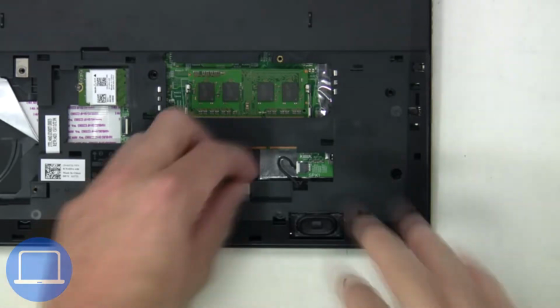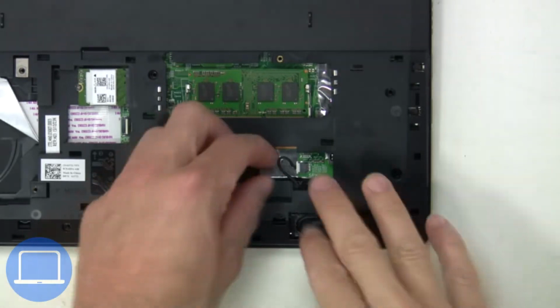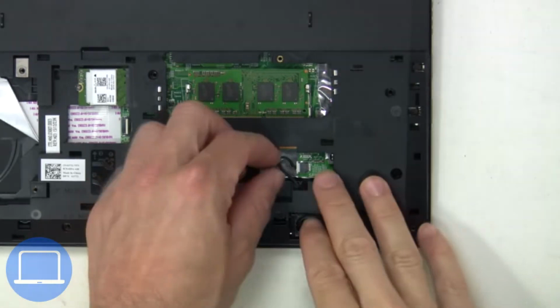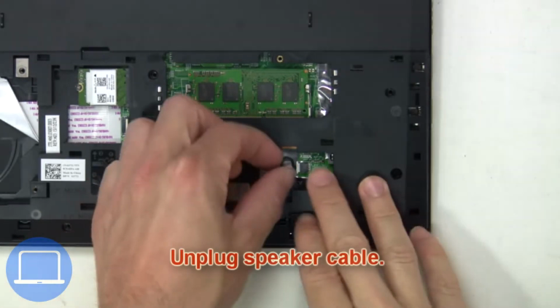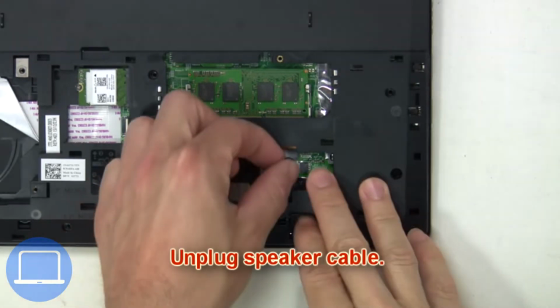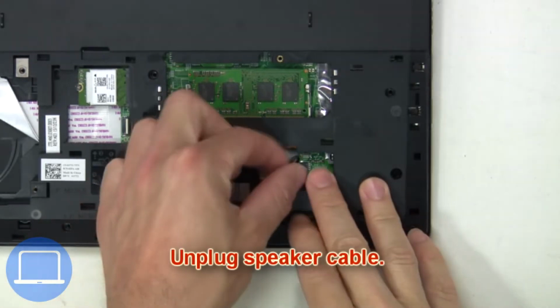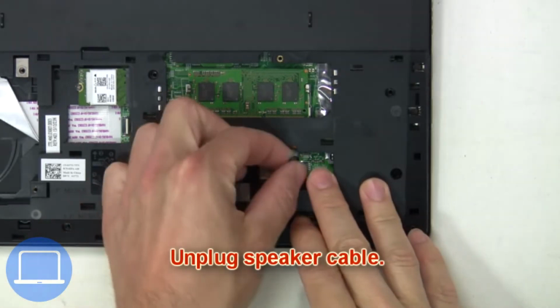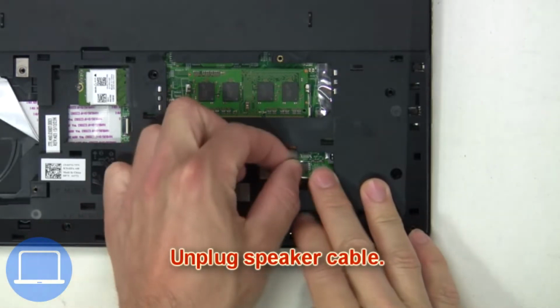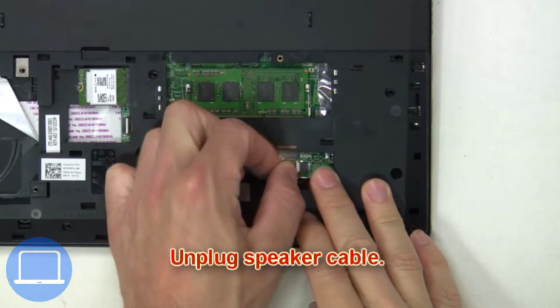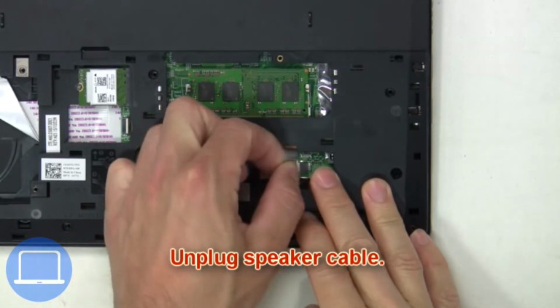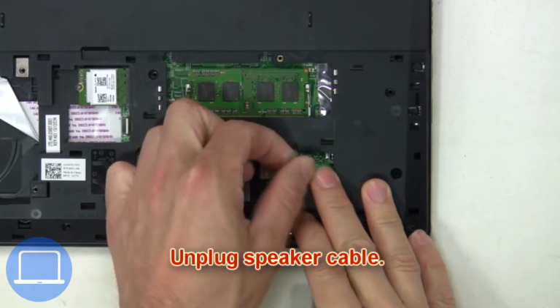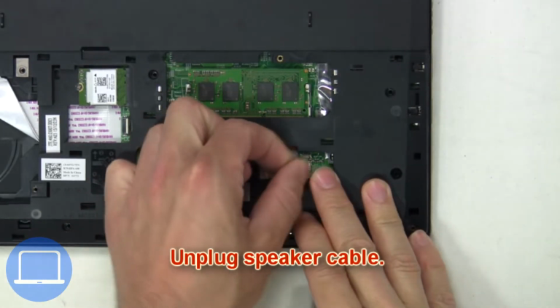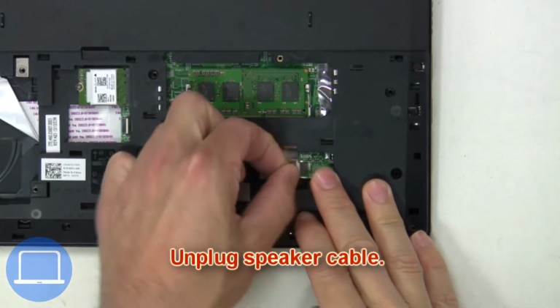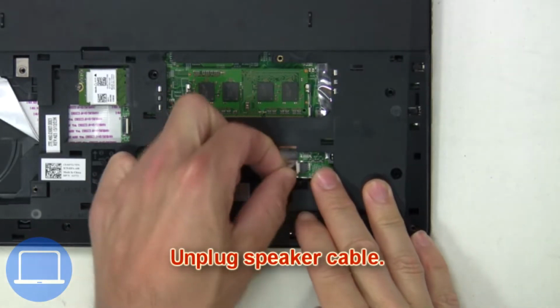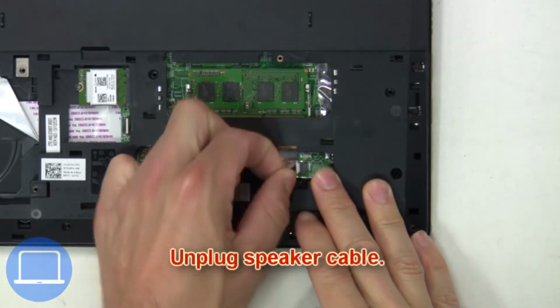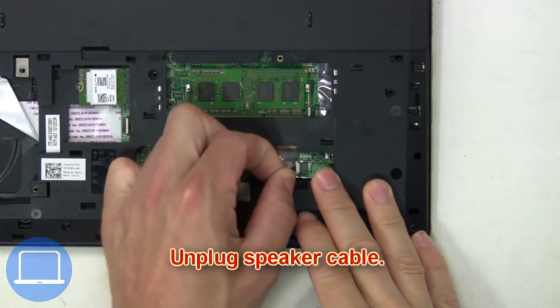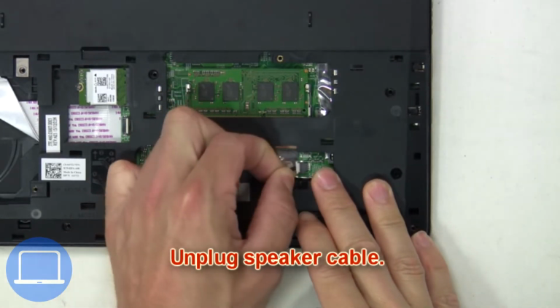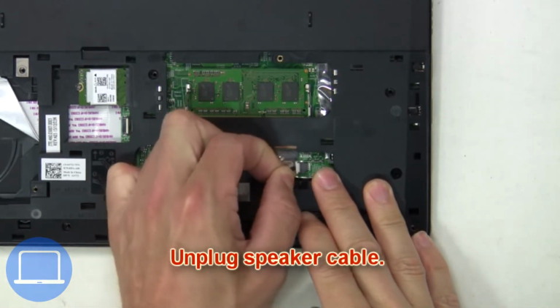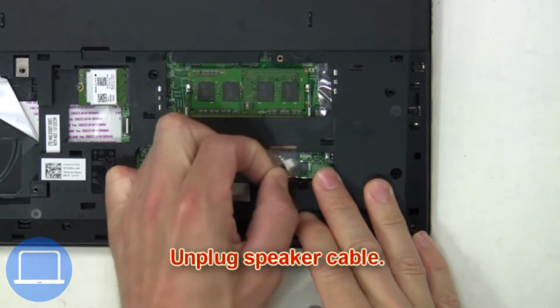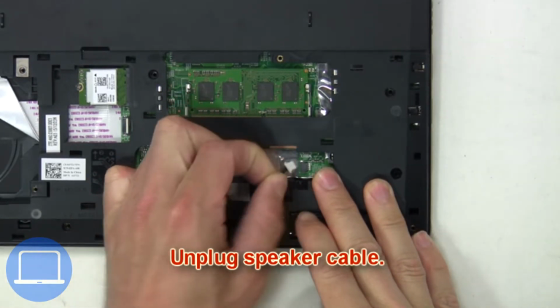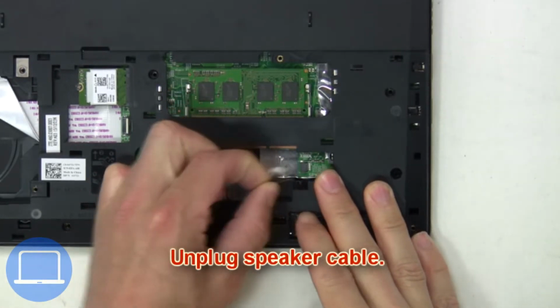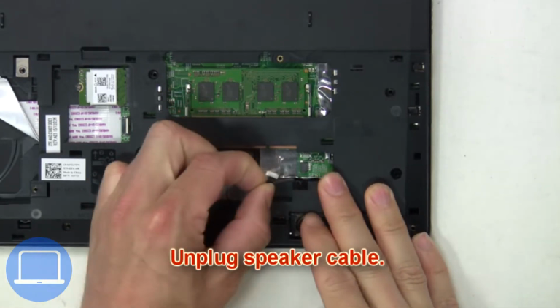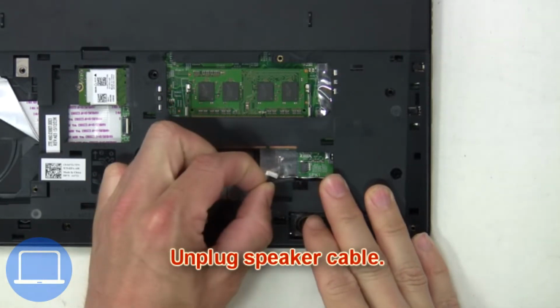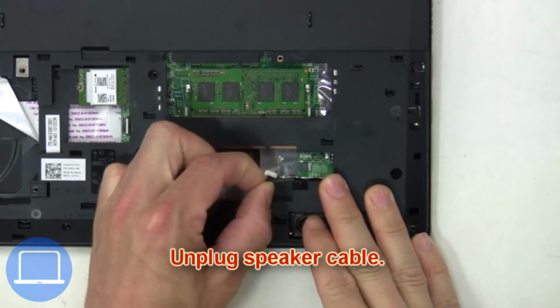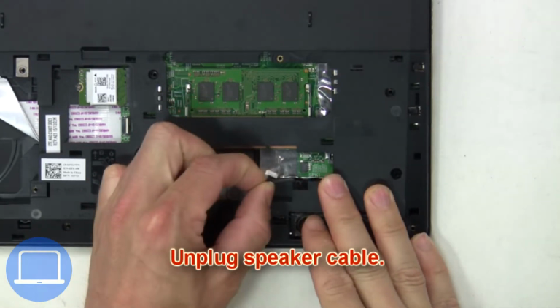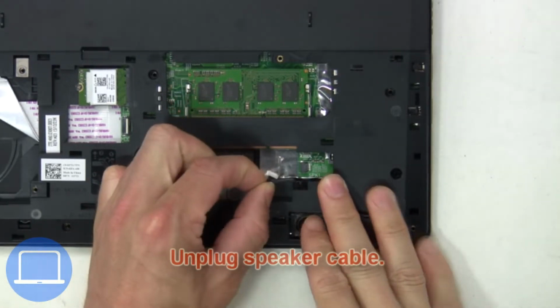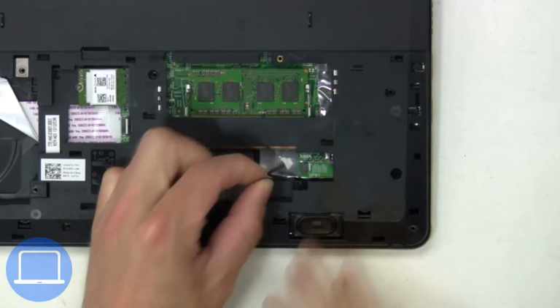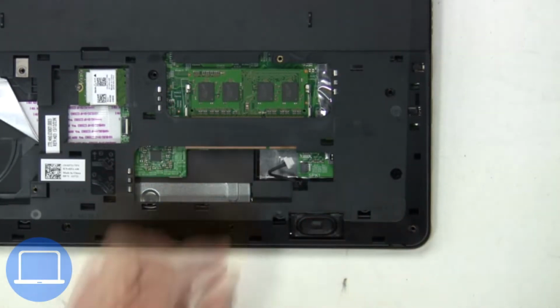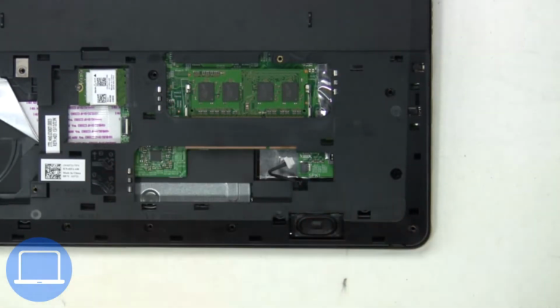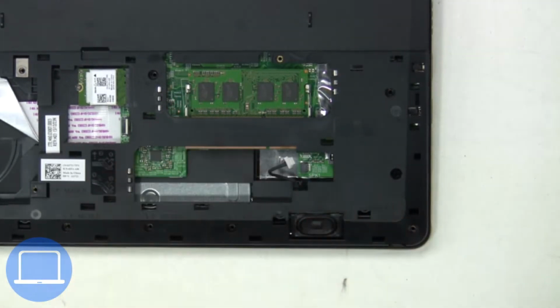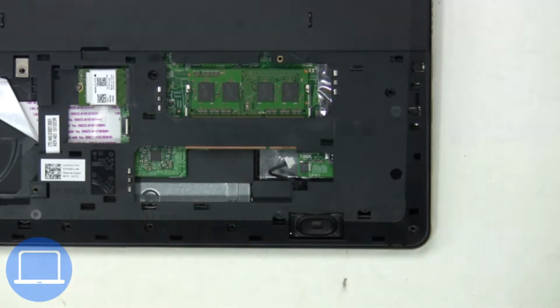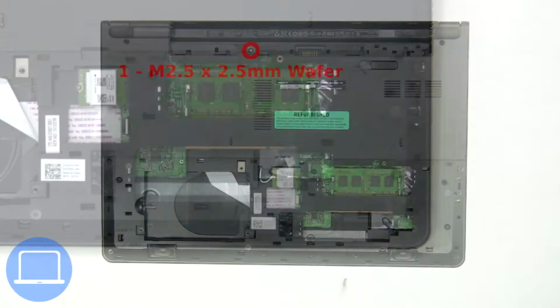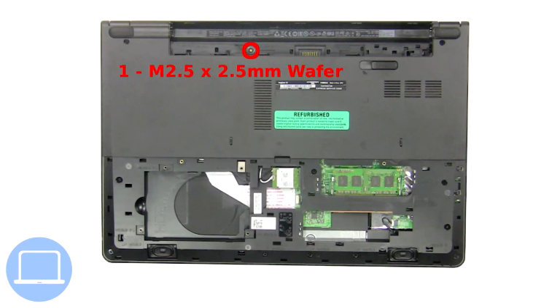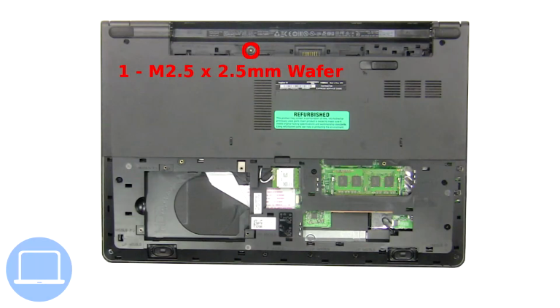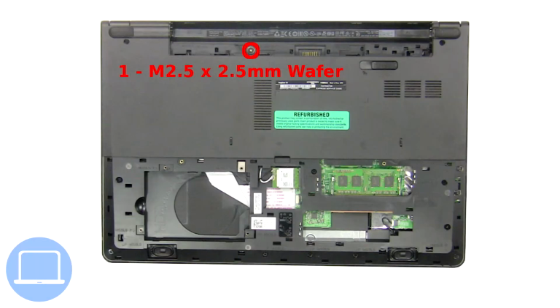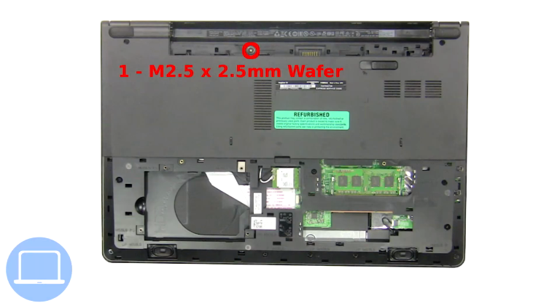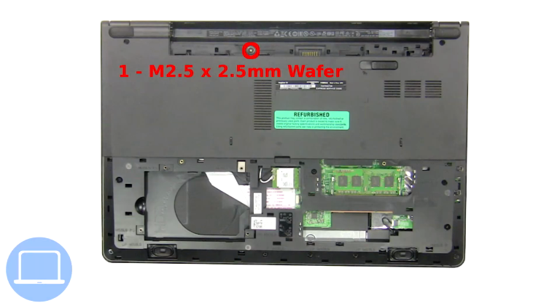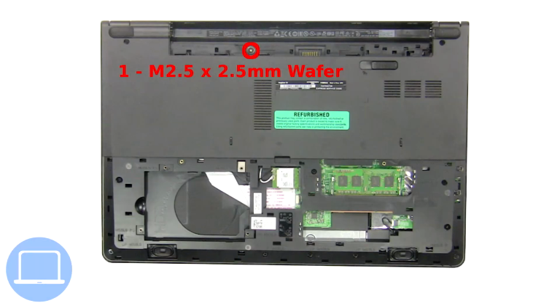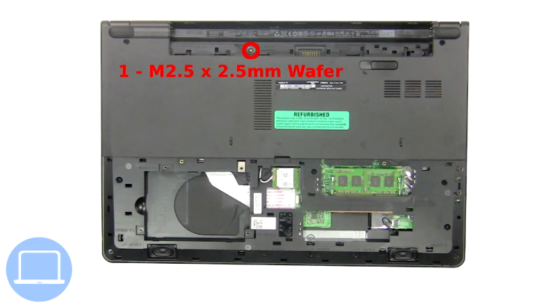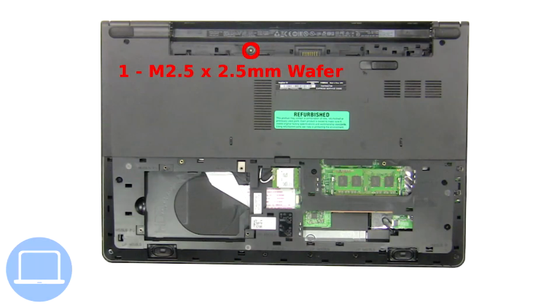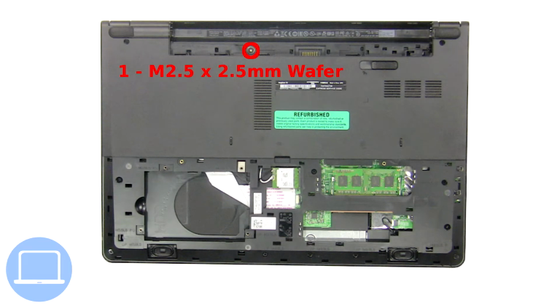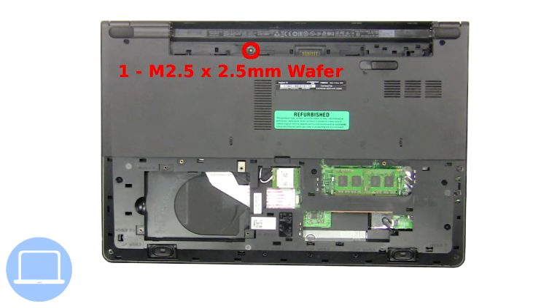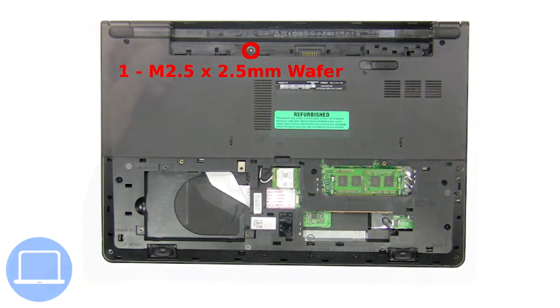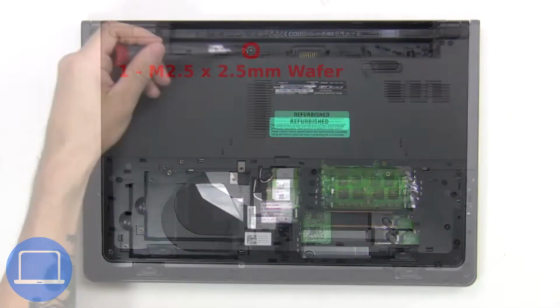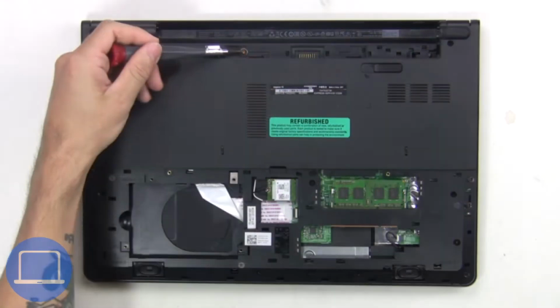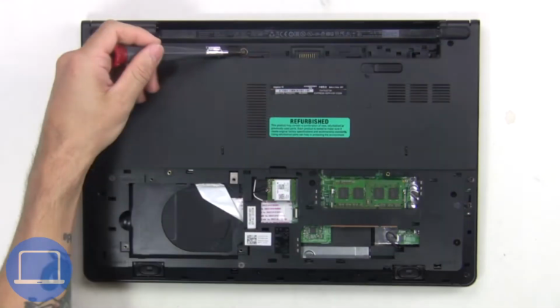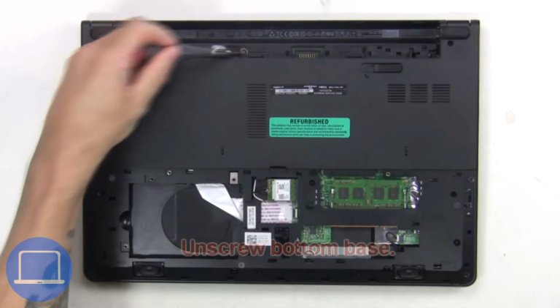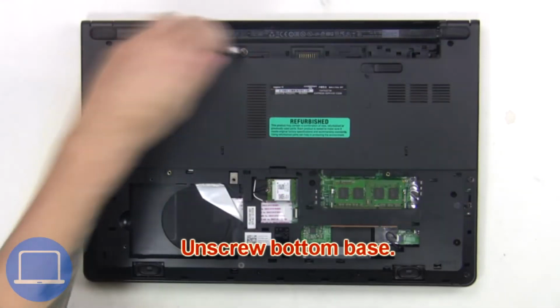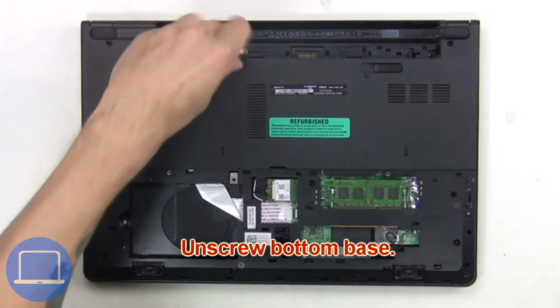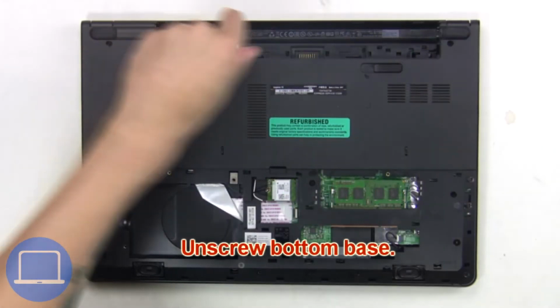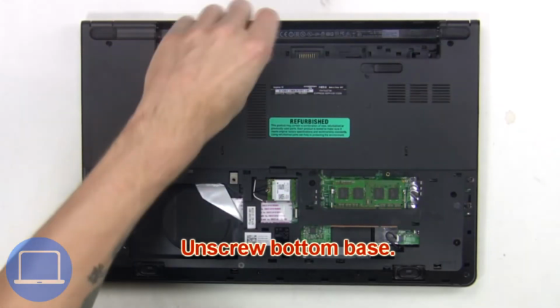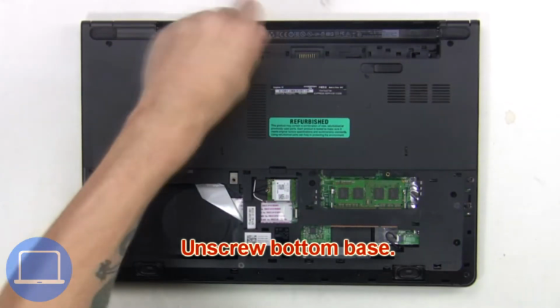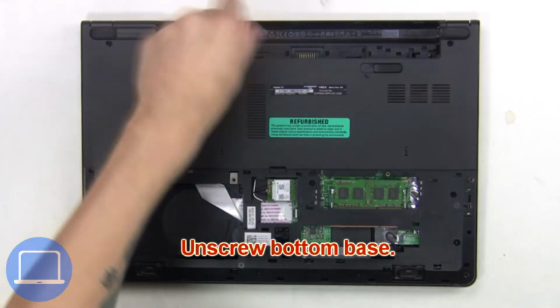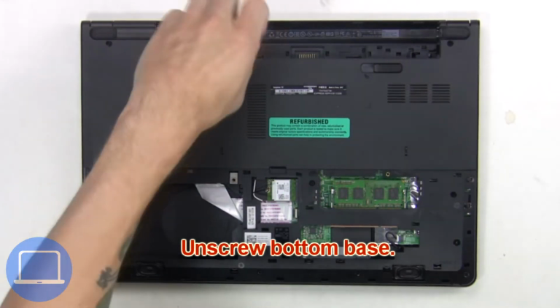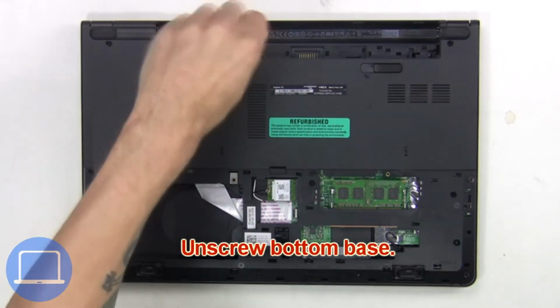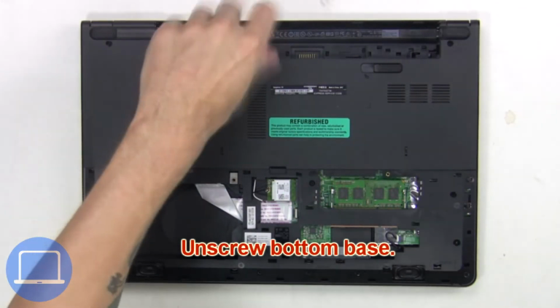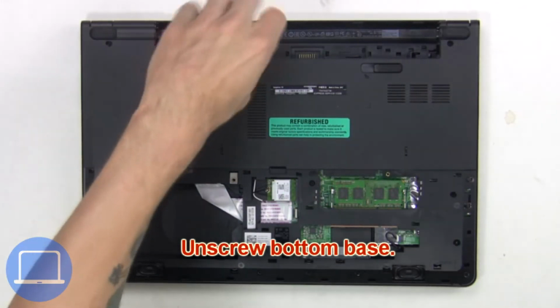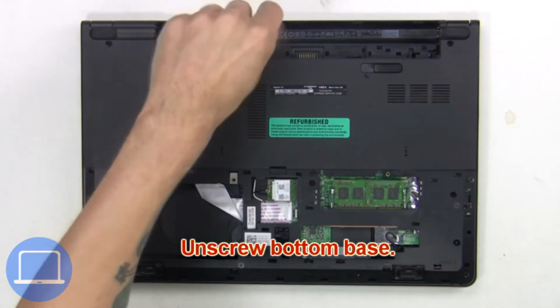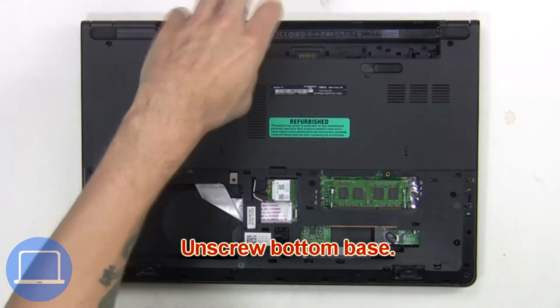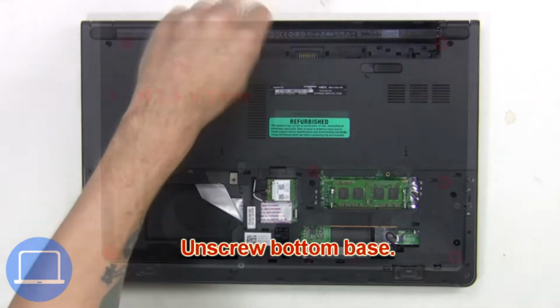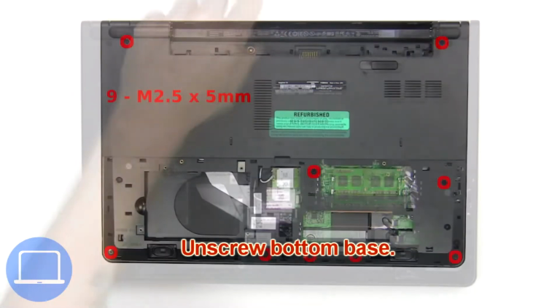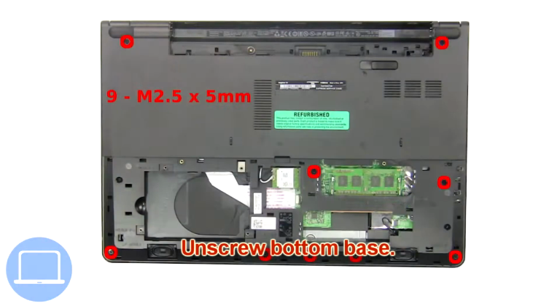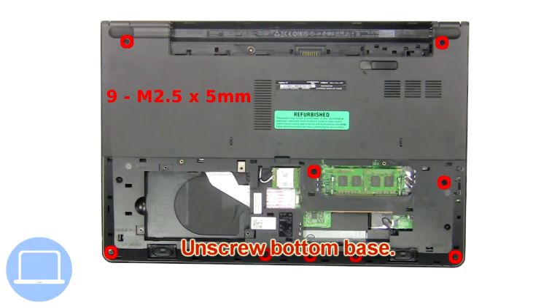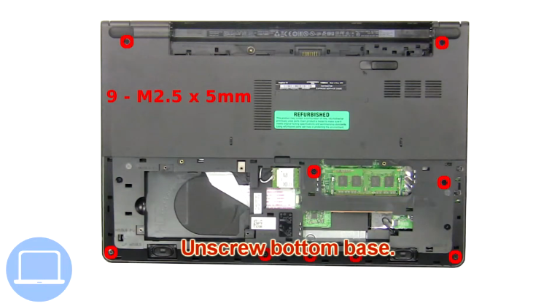Now unplug the speaker cables. Now unscrew the bottom base.